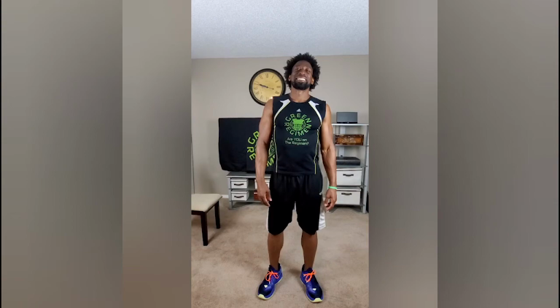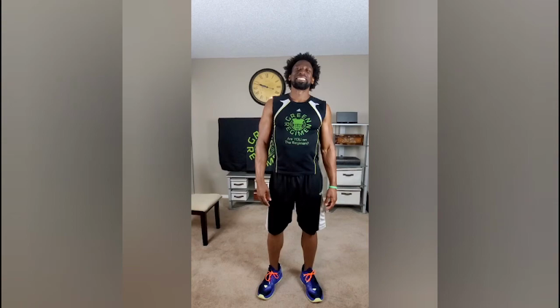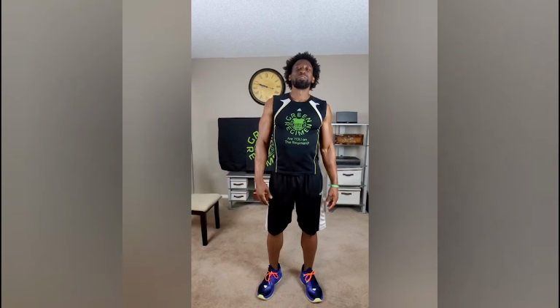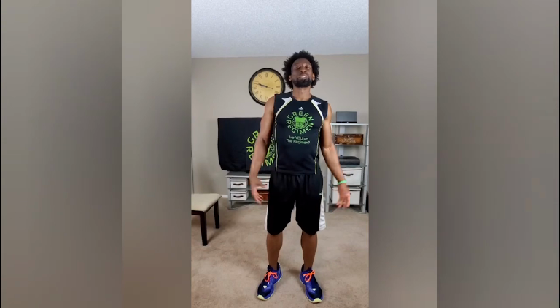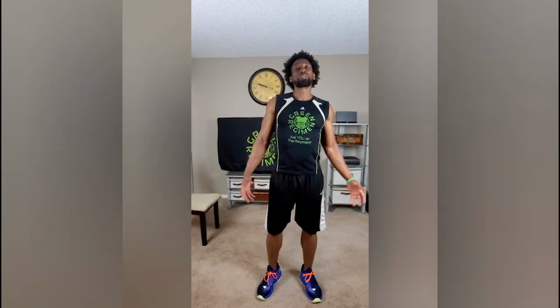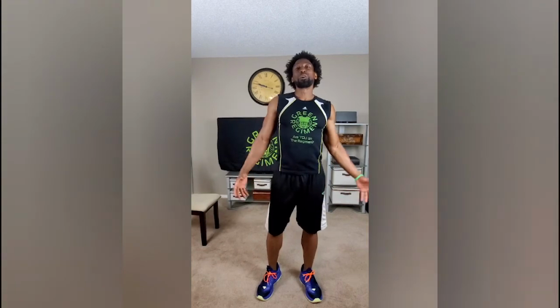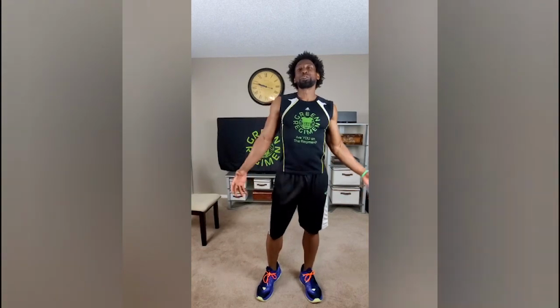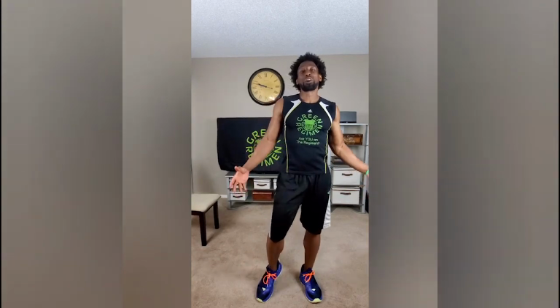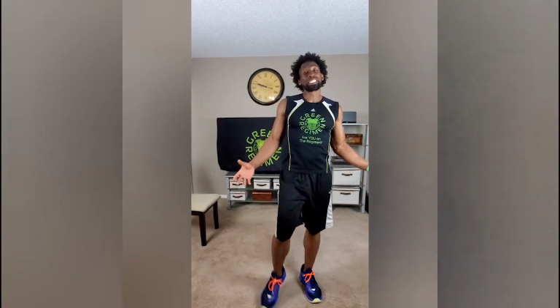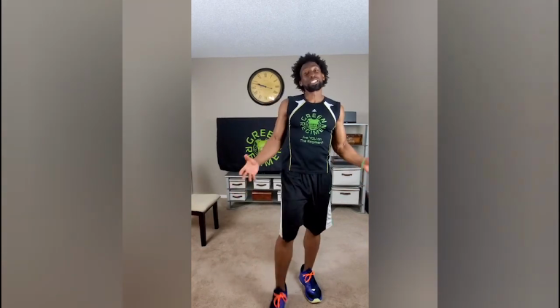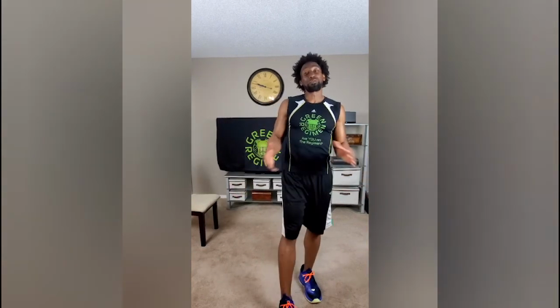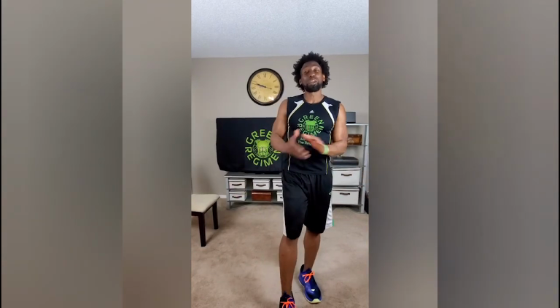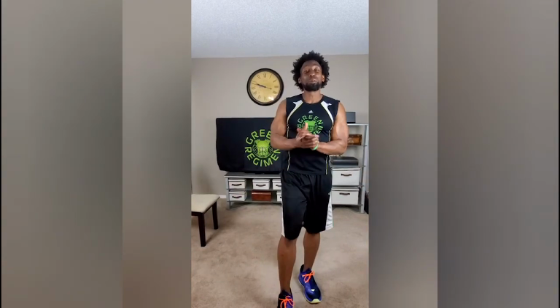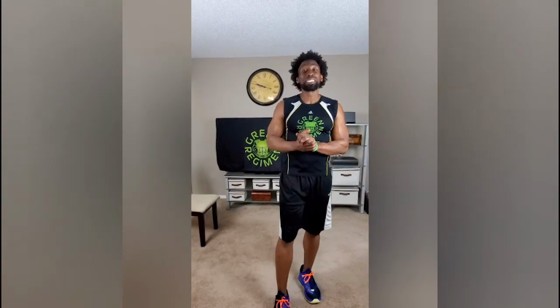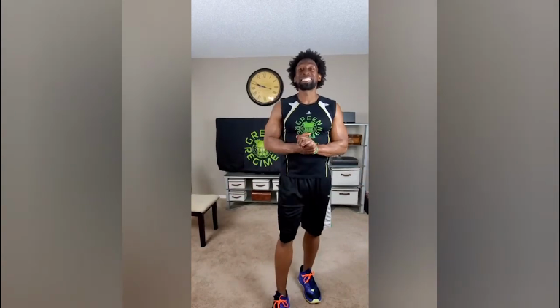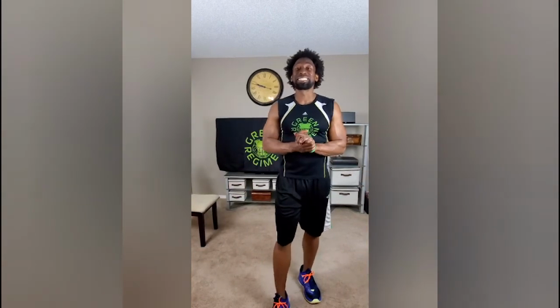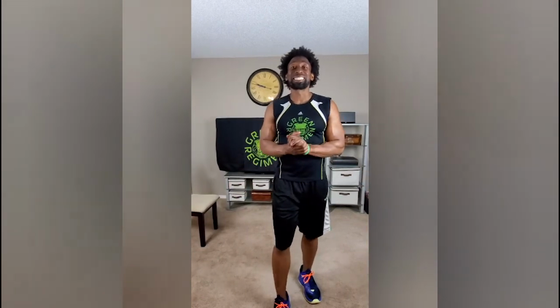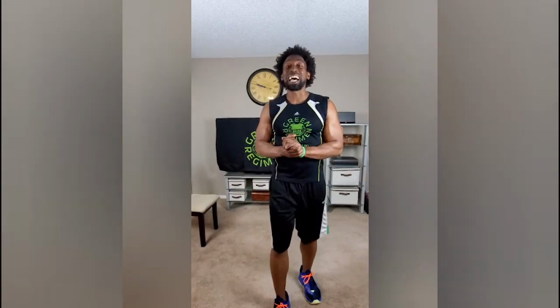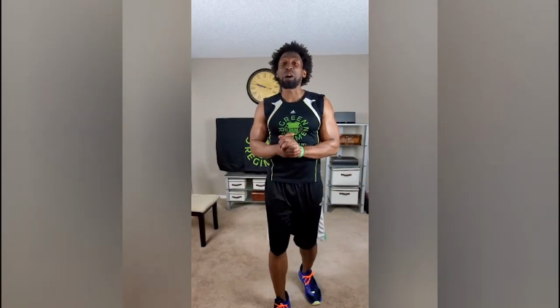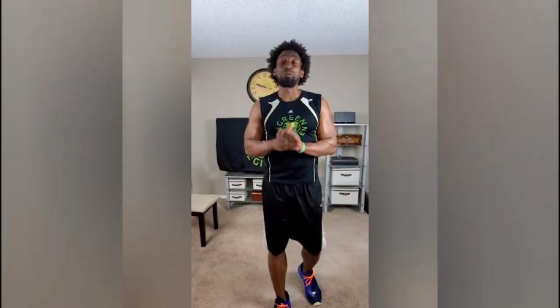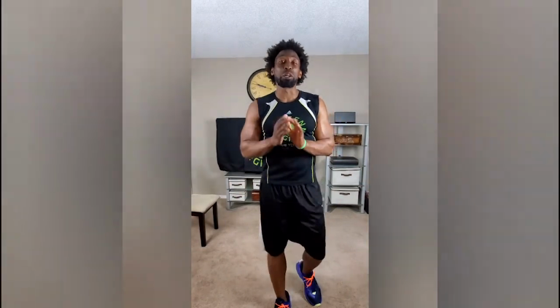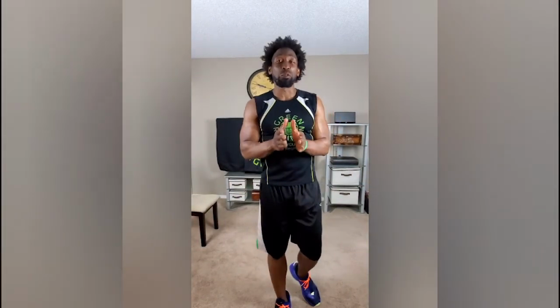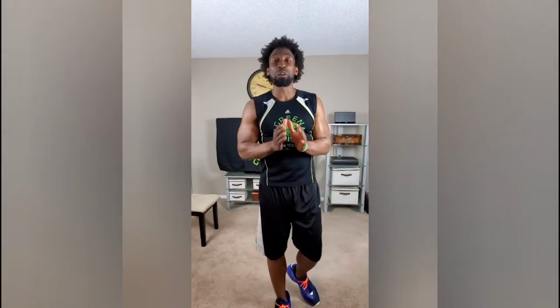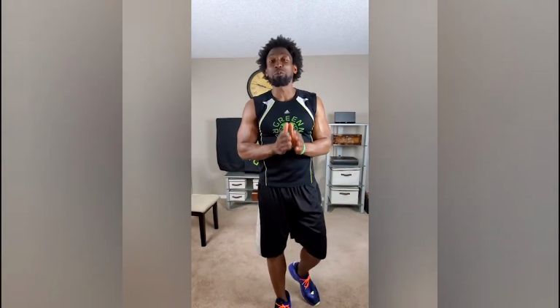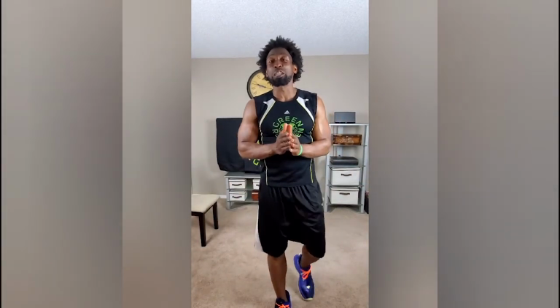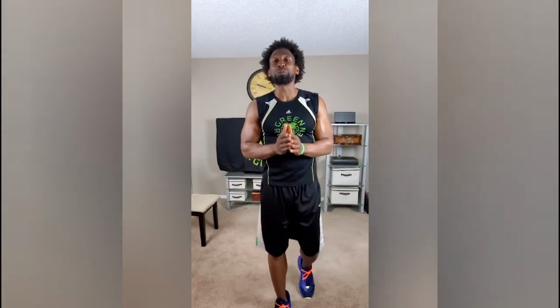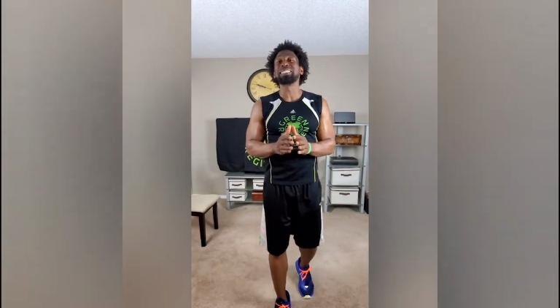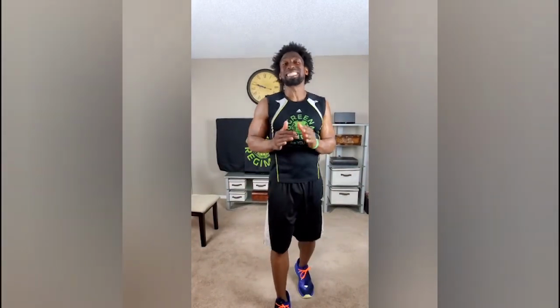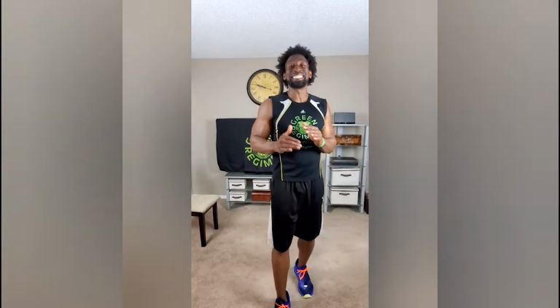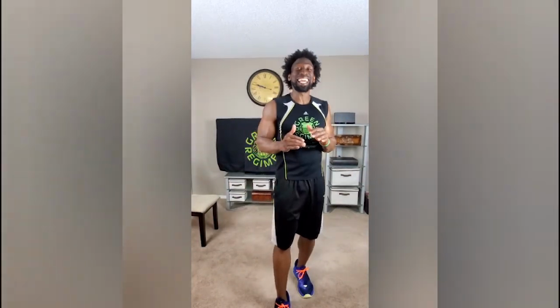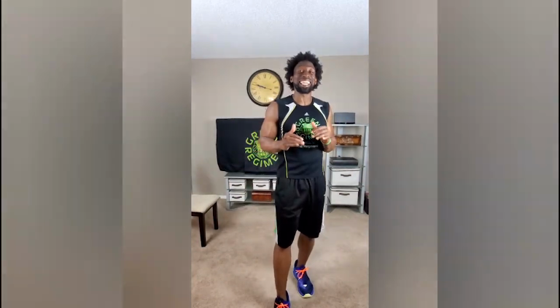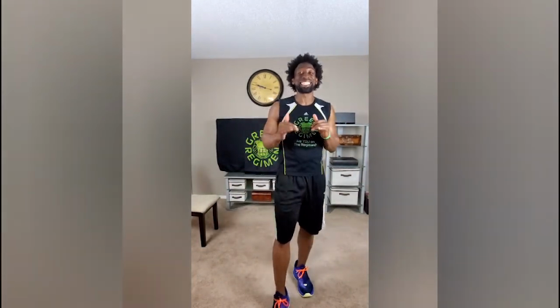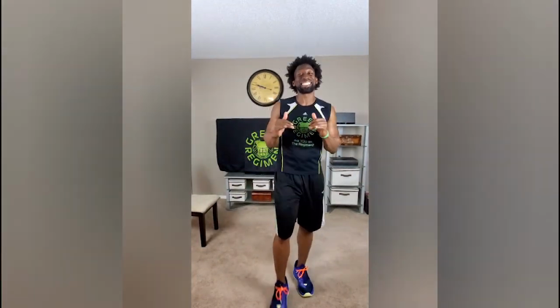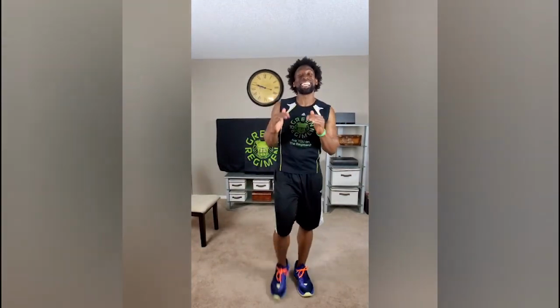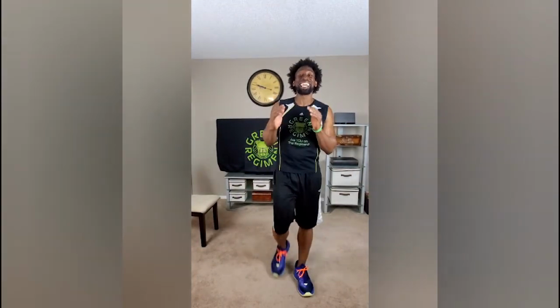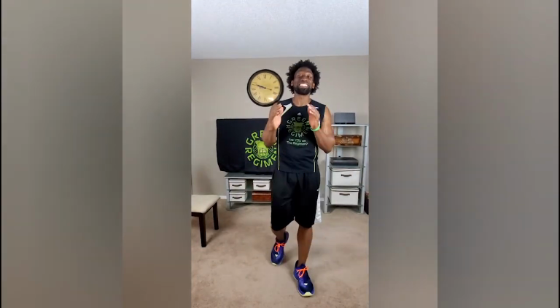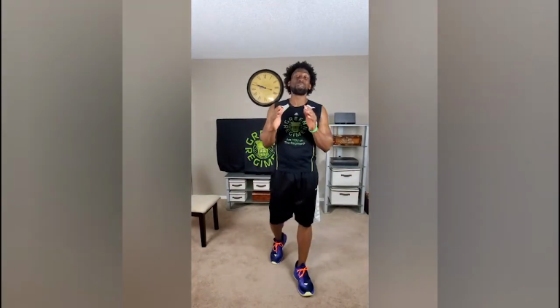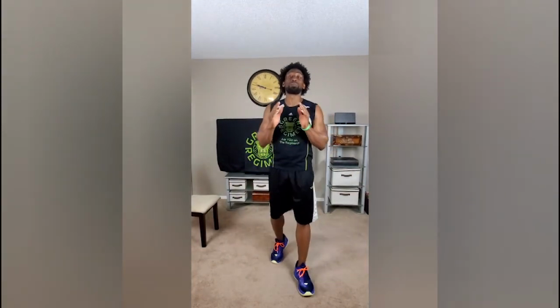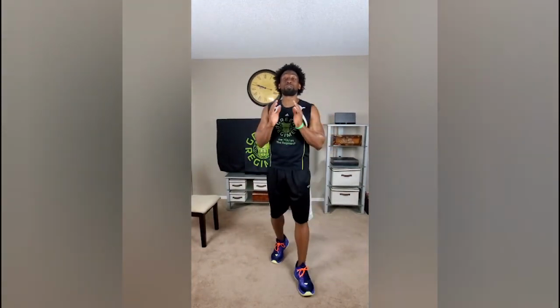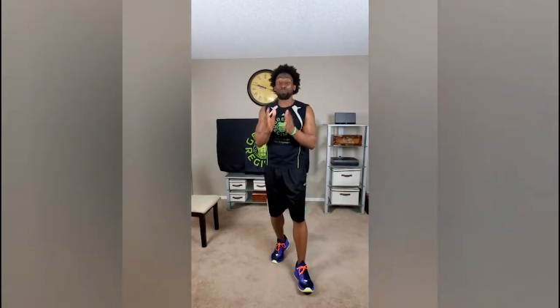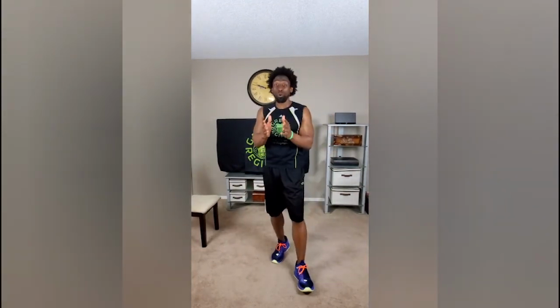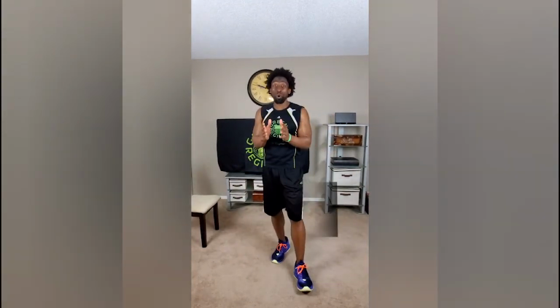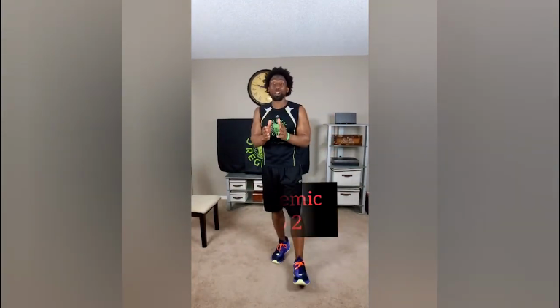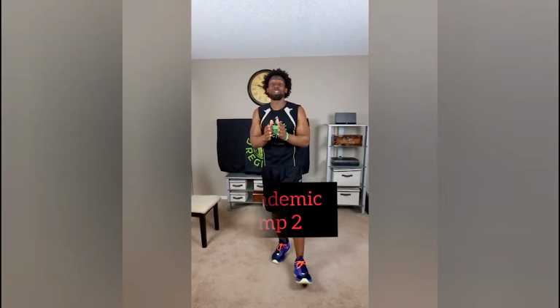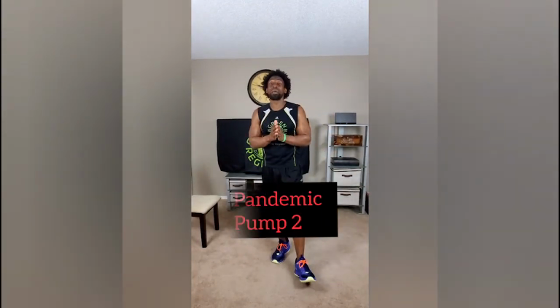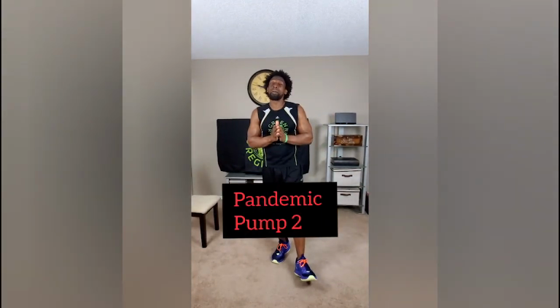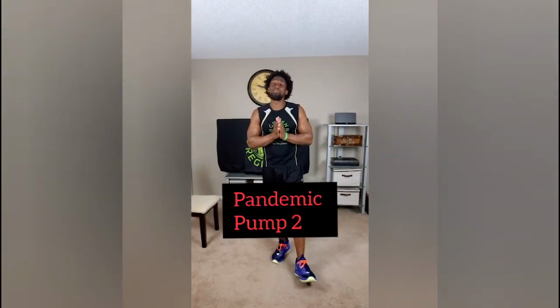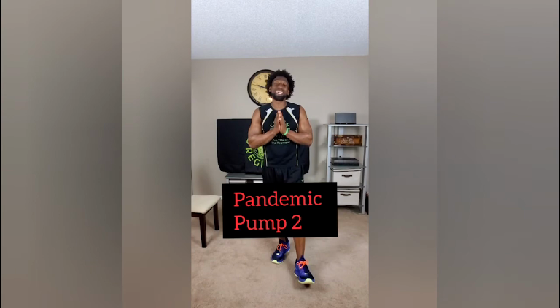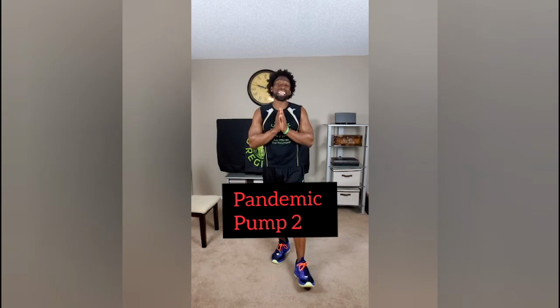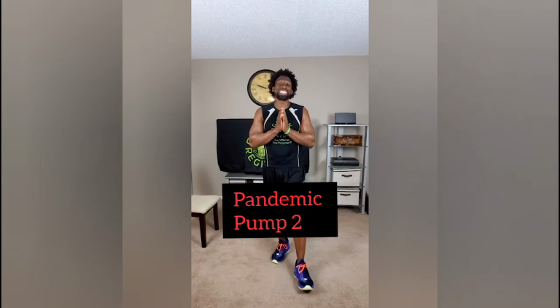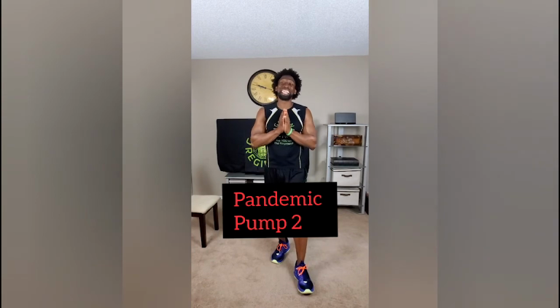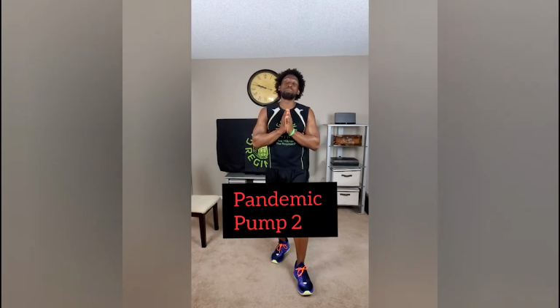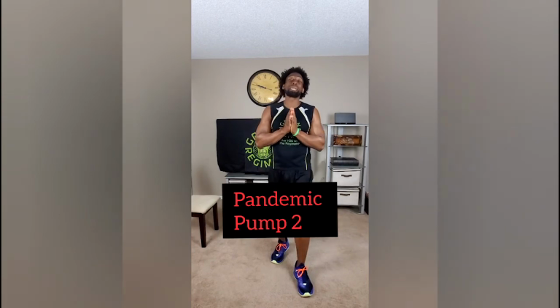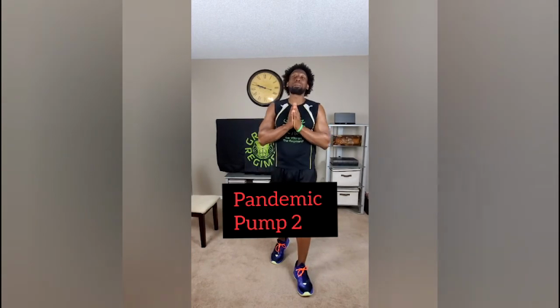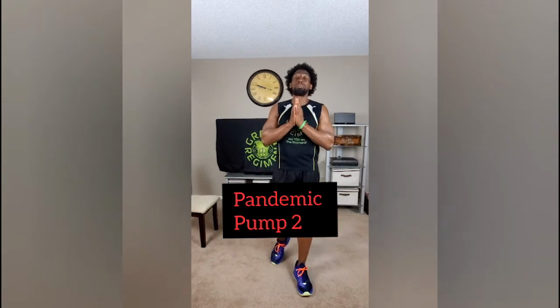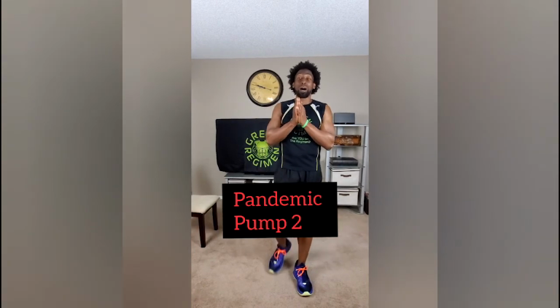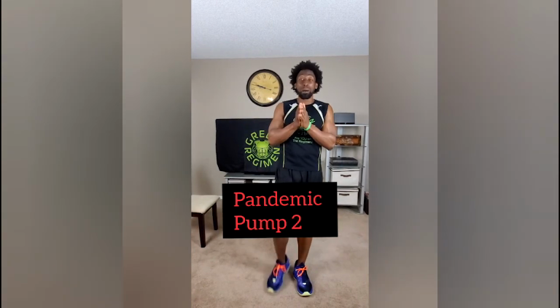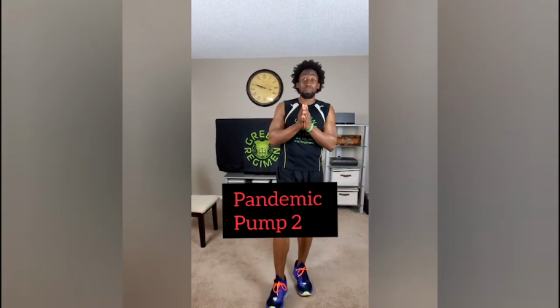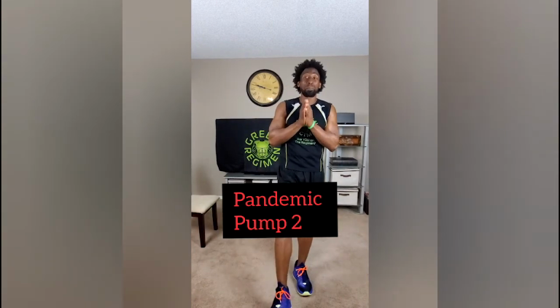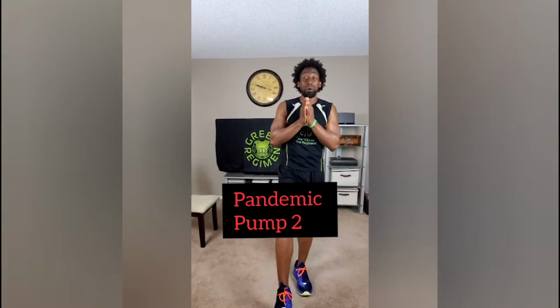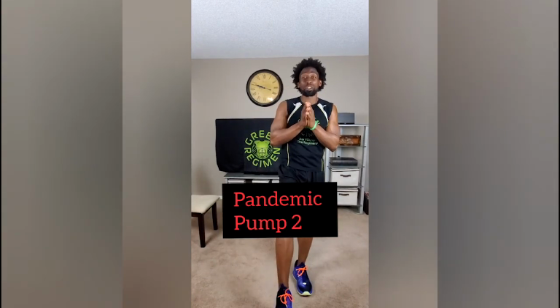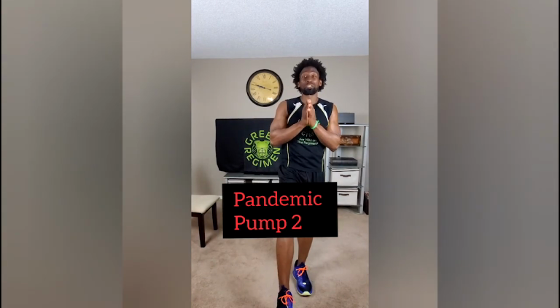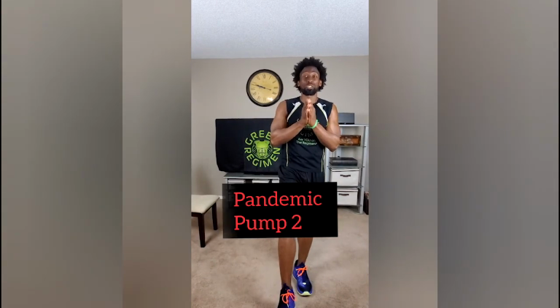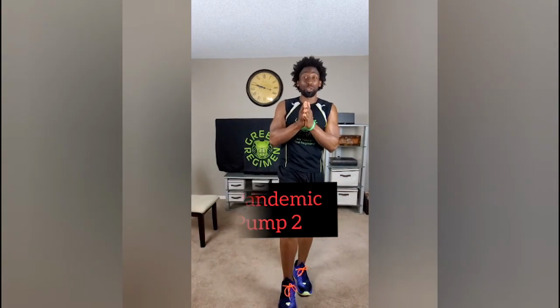What's going on, Leaf Family? This is Ty with Green Regiment. Today is day number four, Pandemic Pump part two.